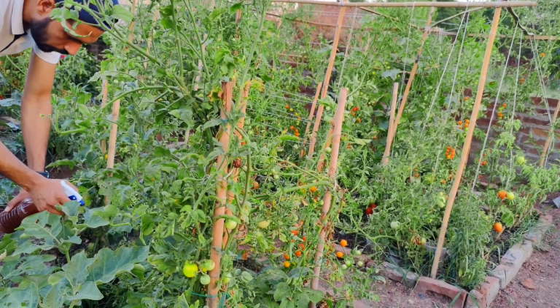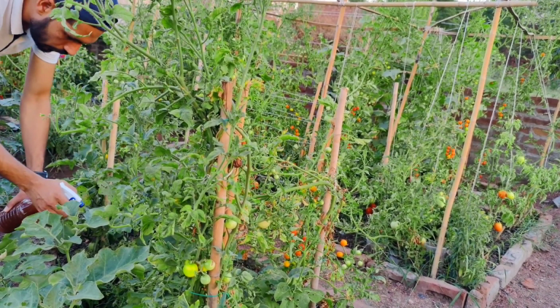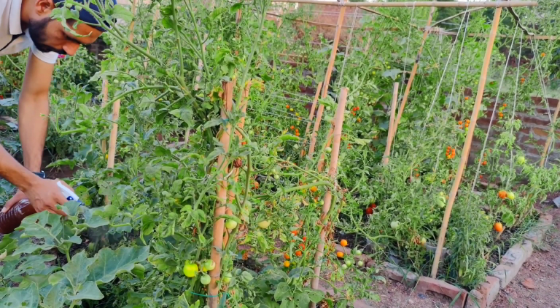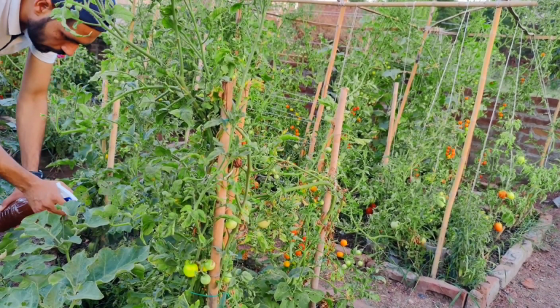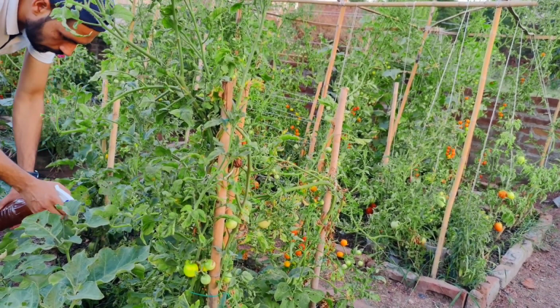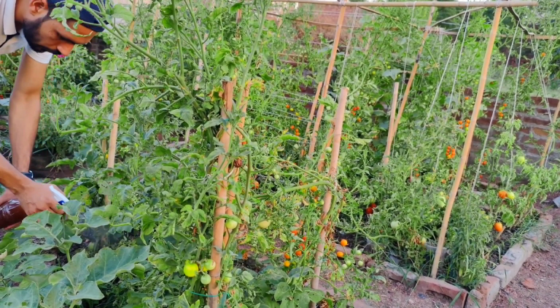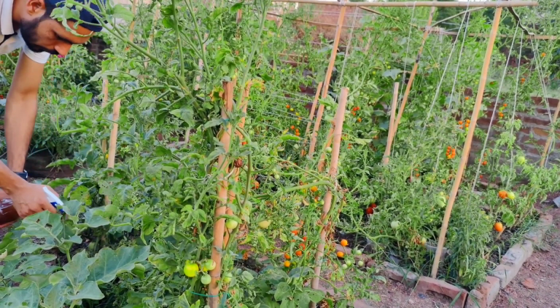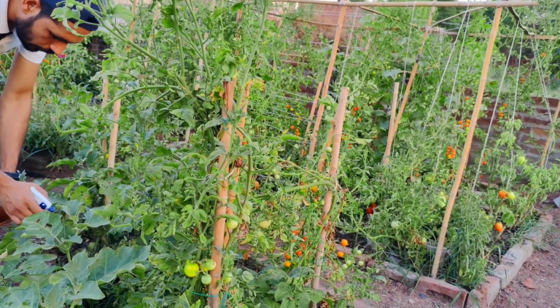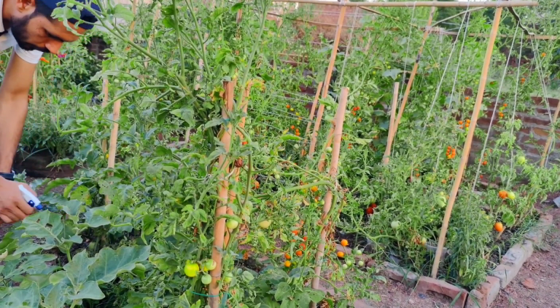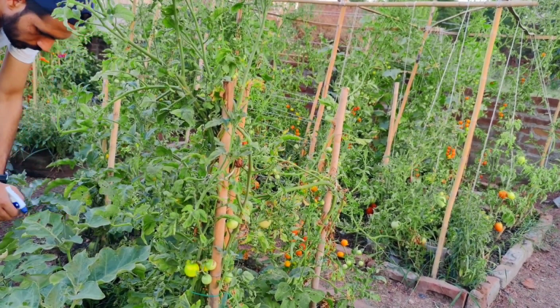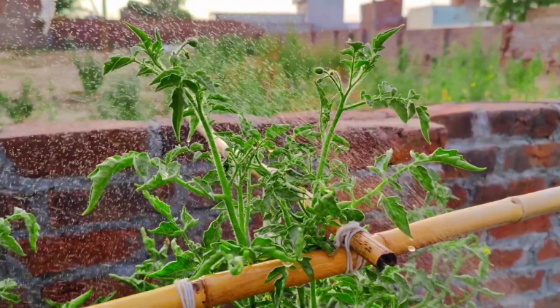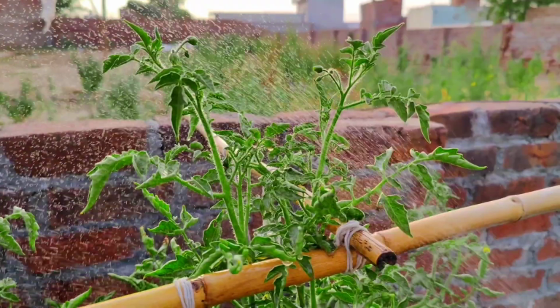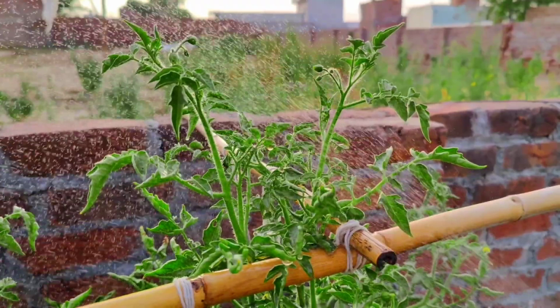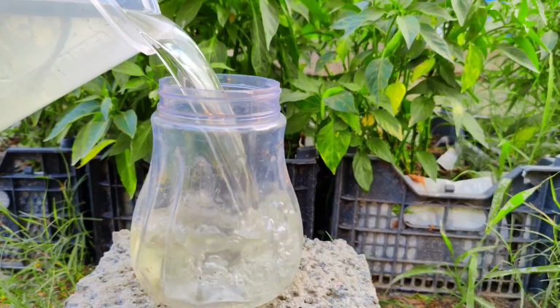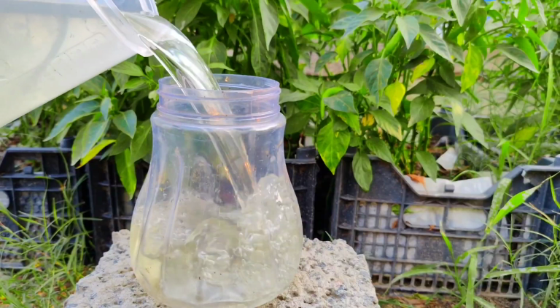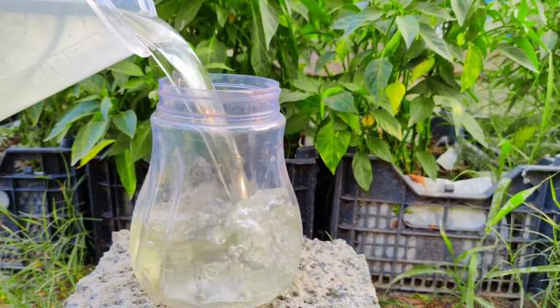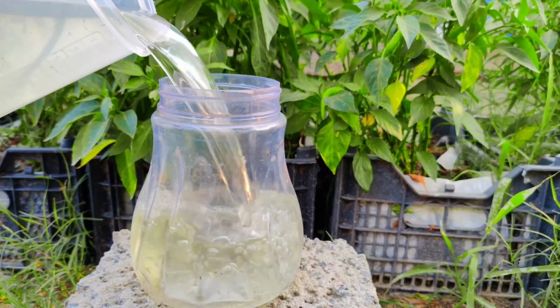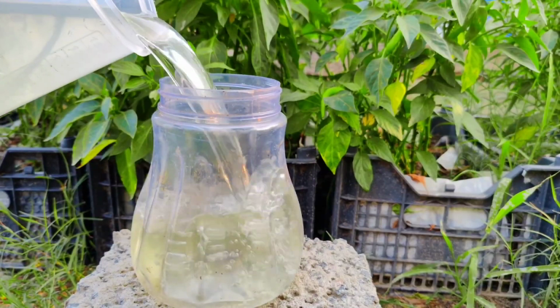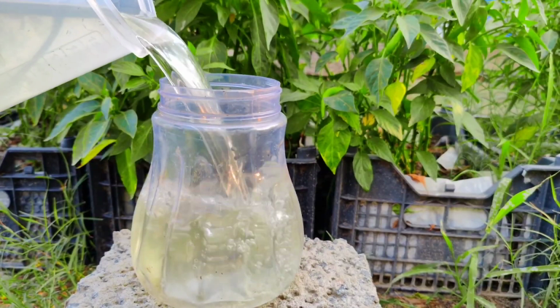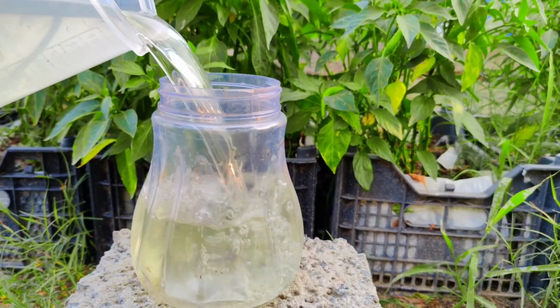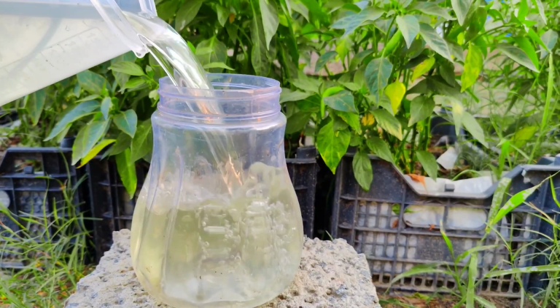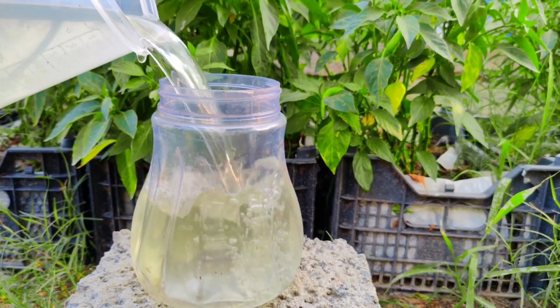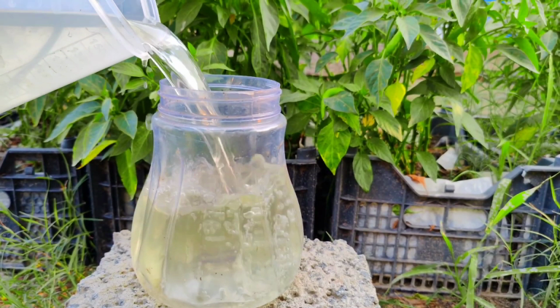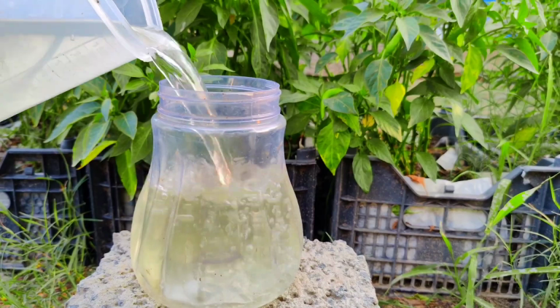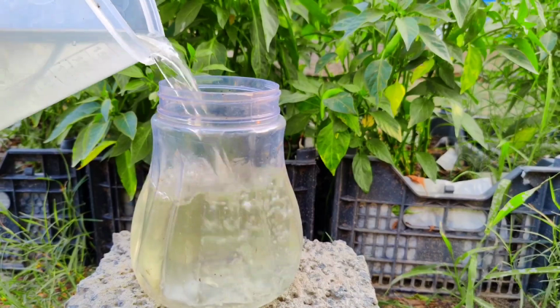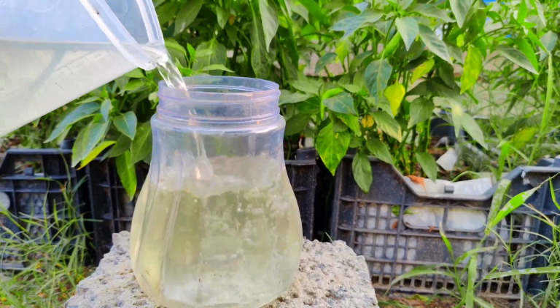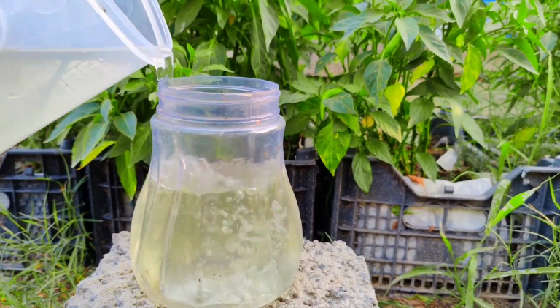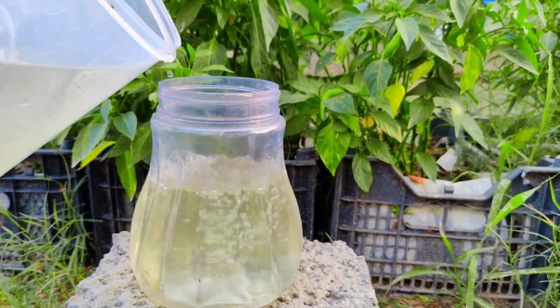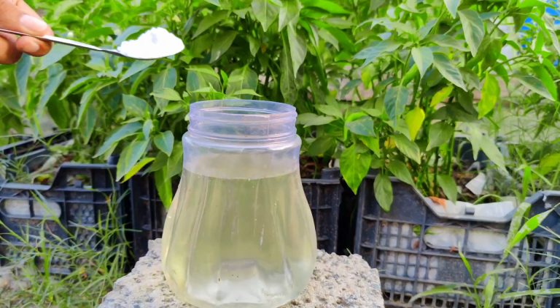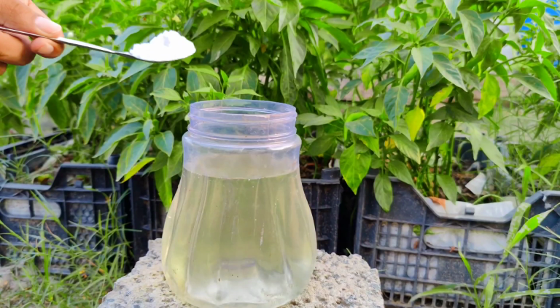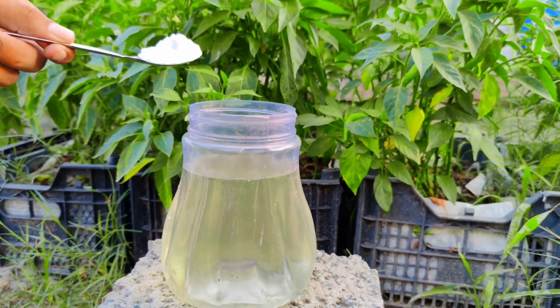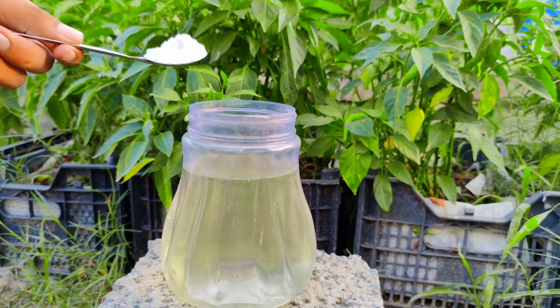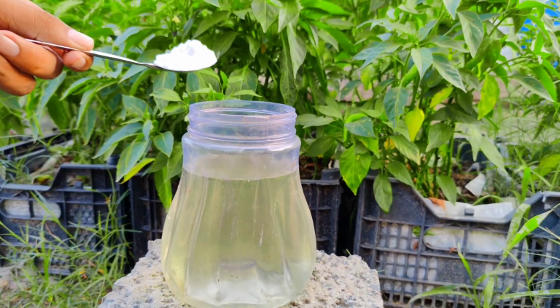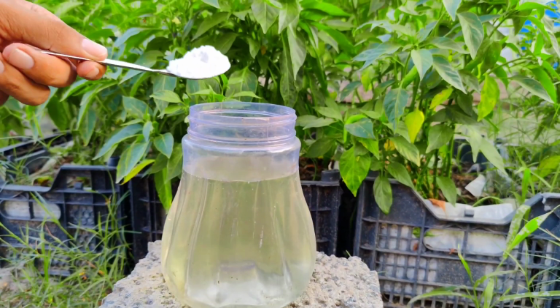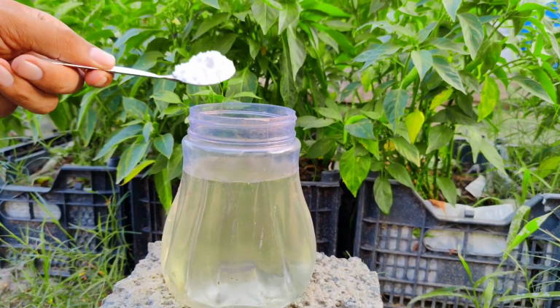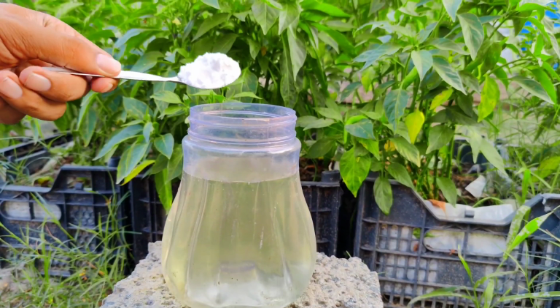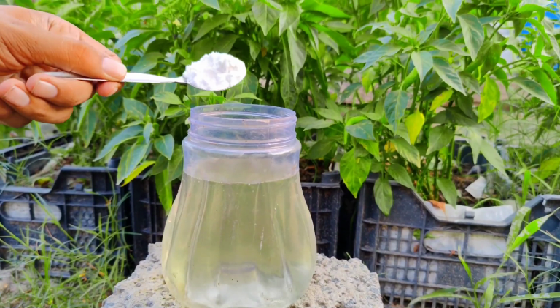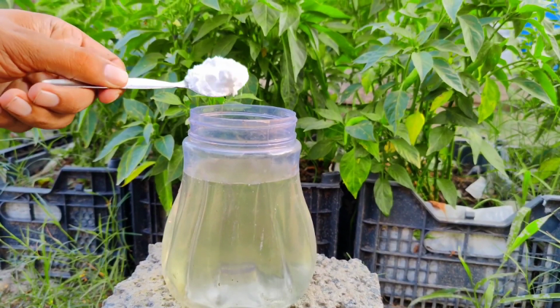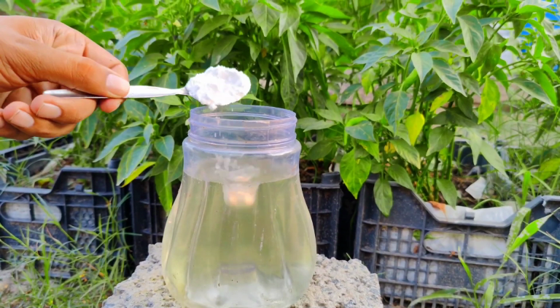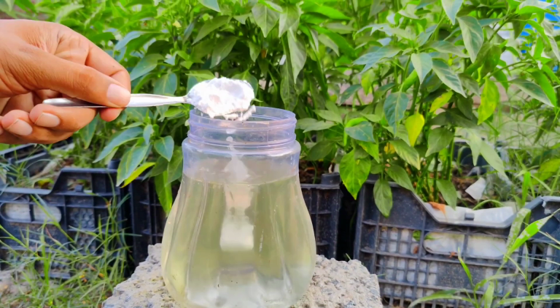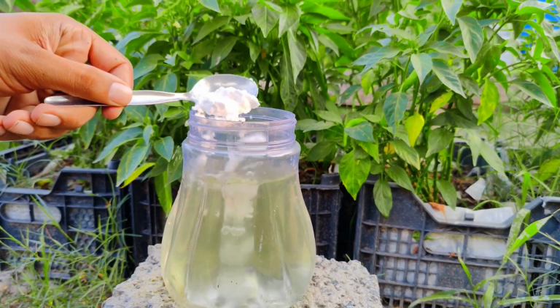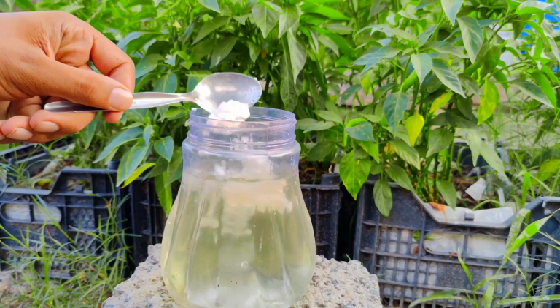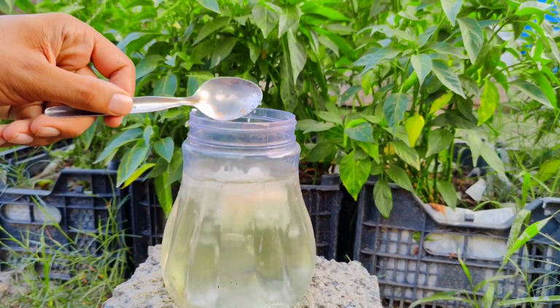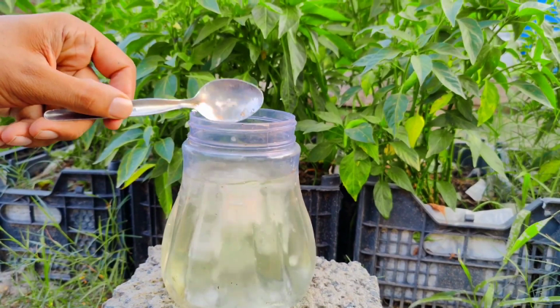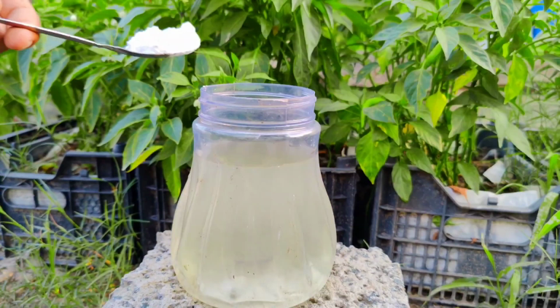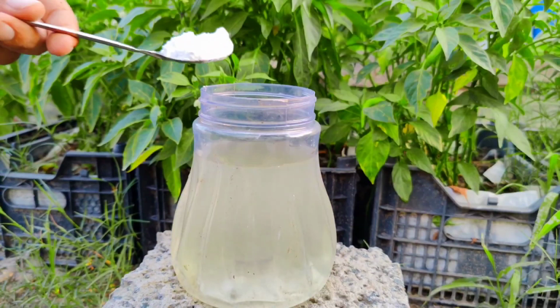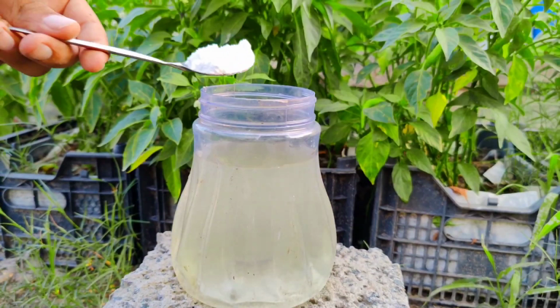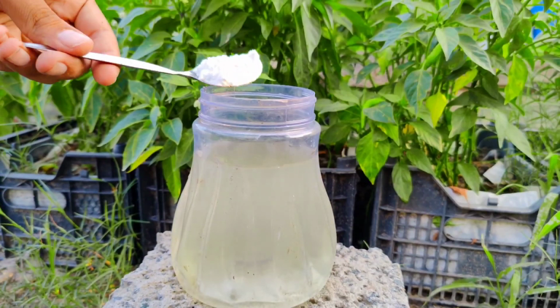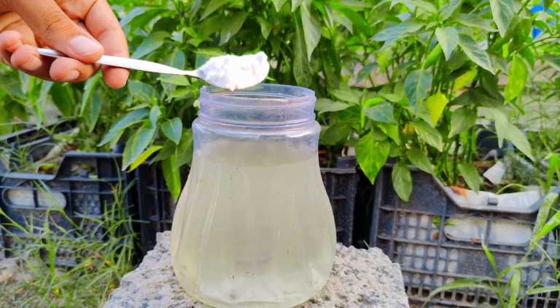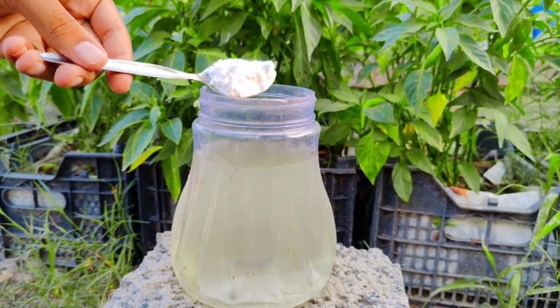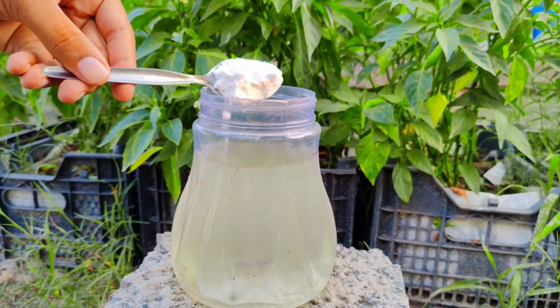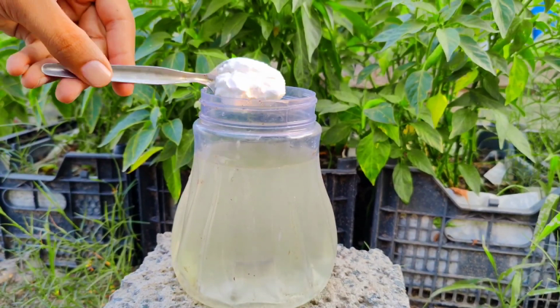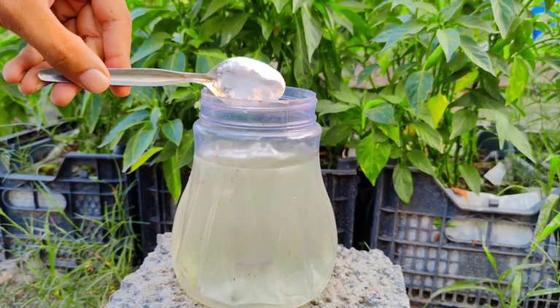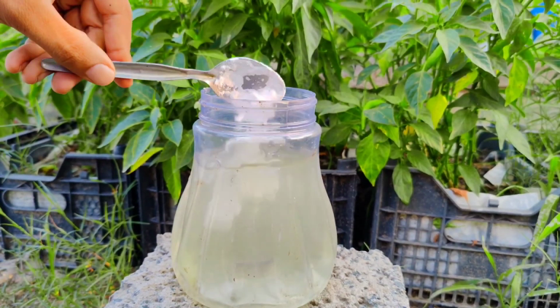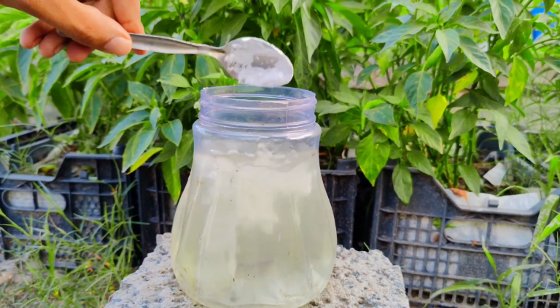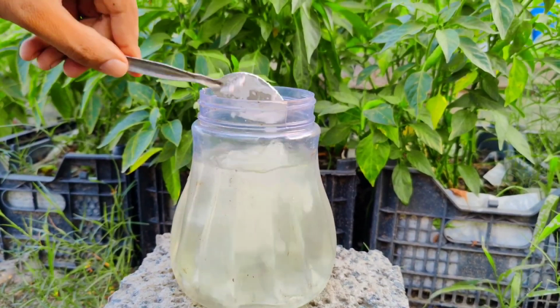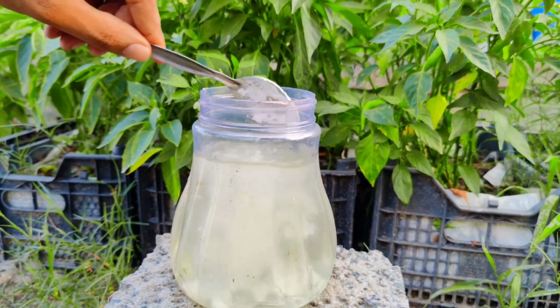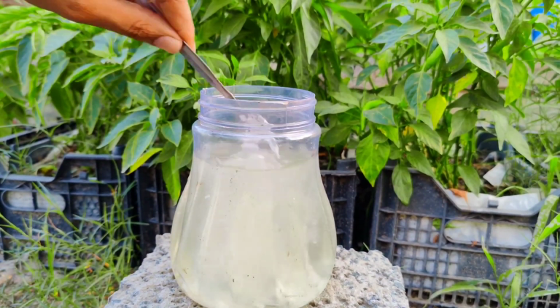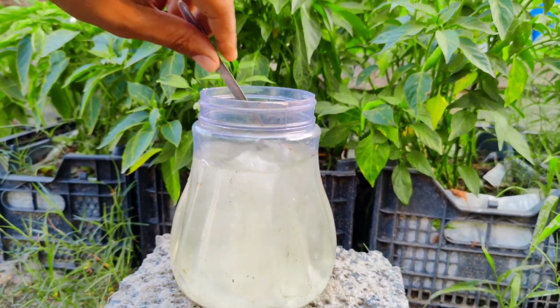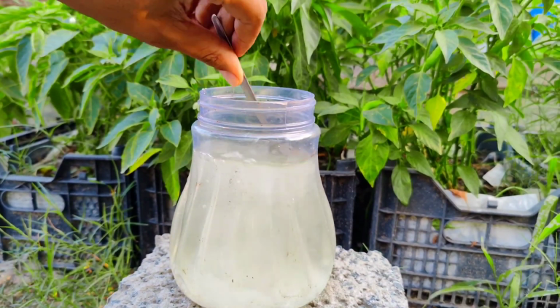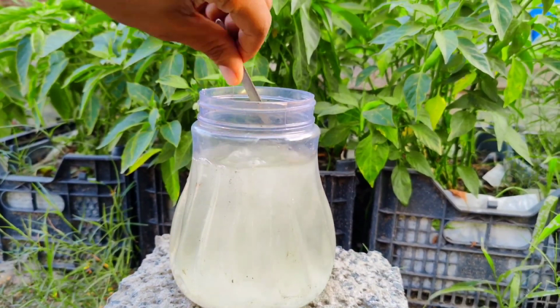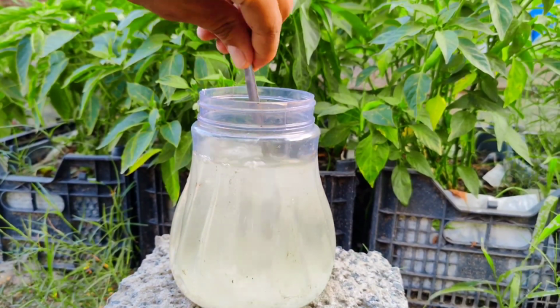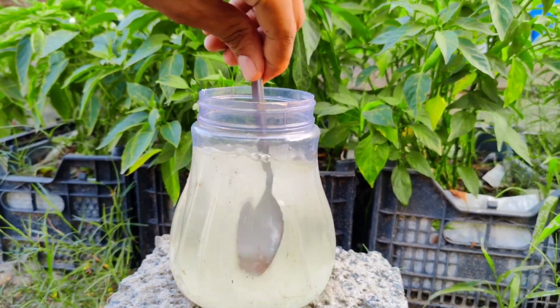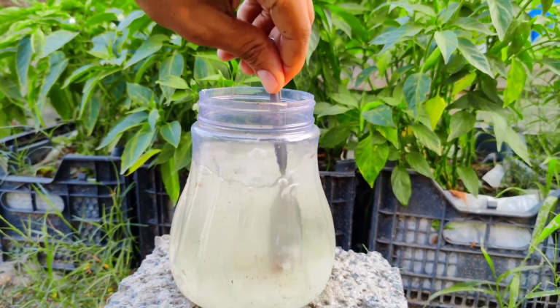One liter of warm water, two tablespoons of baking soda (sodium bicarbonate), two tablespoons of ground cinnamon.